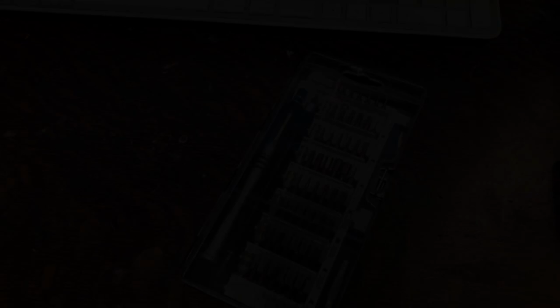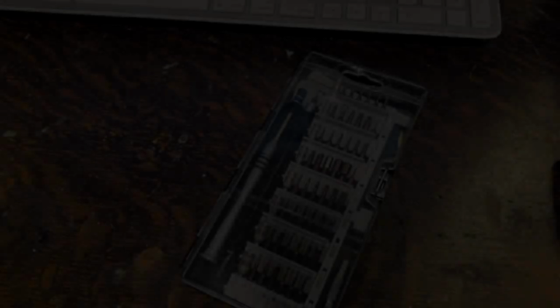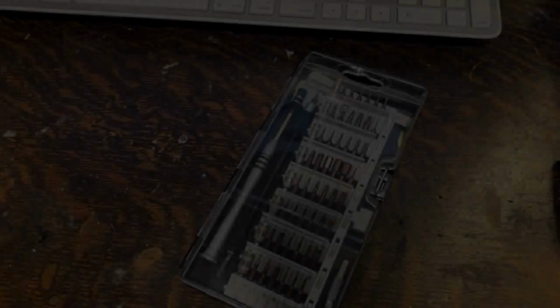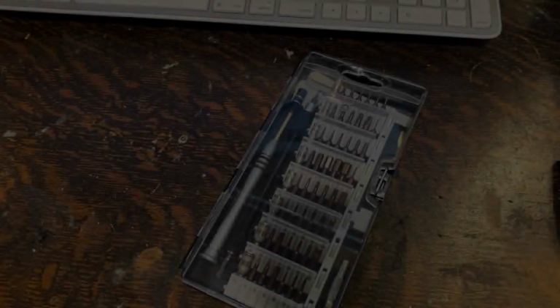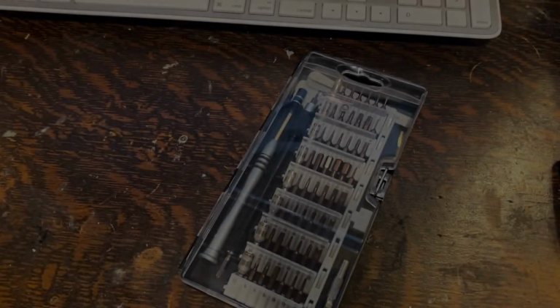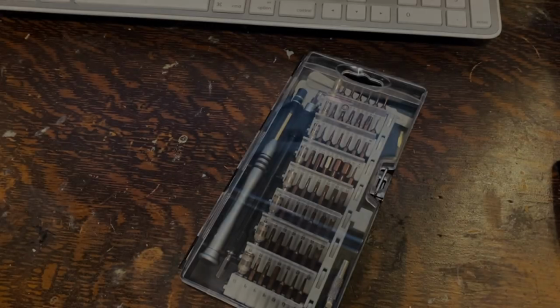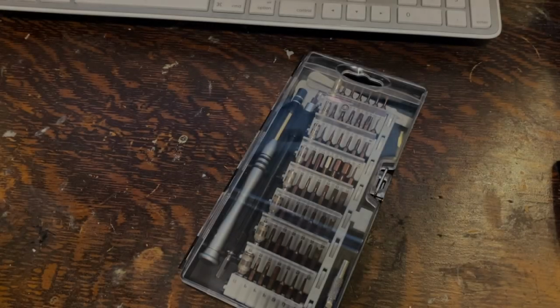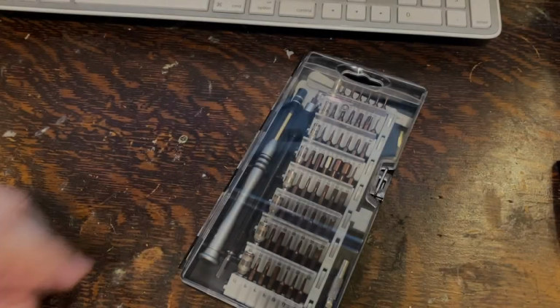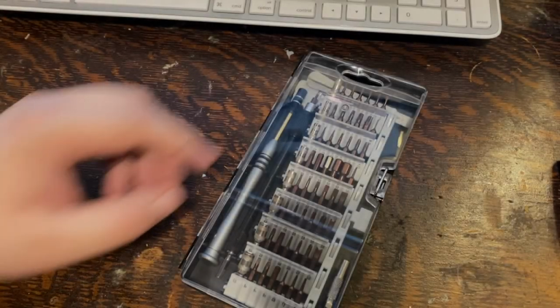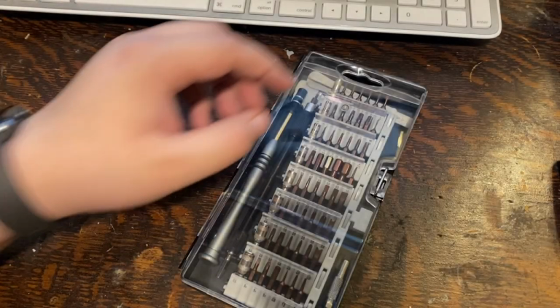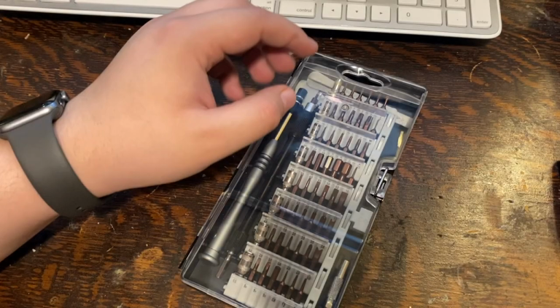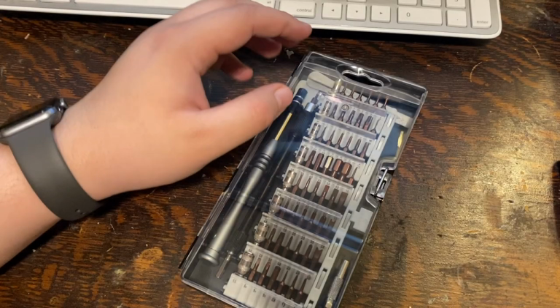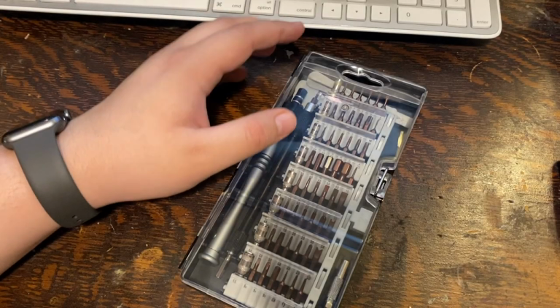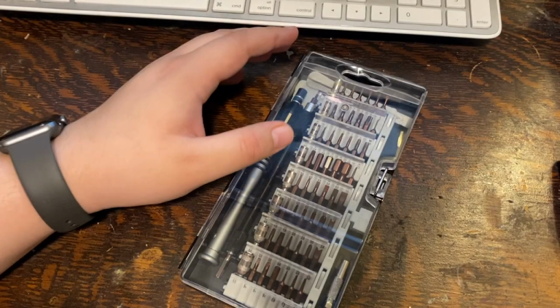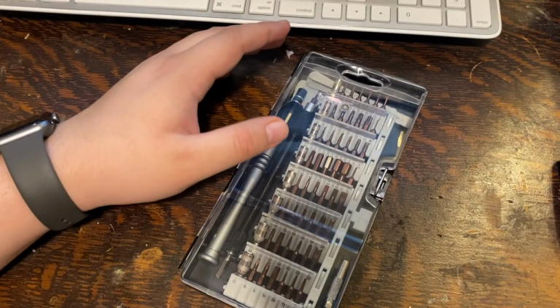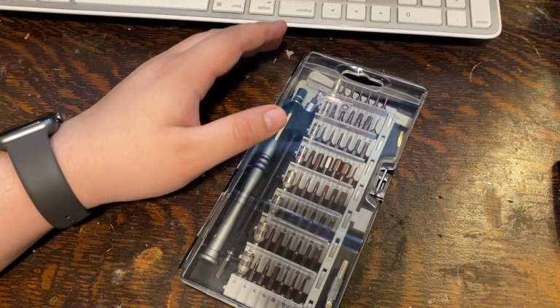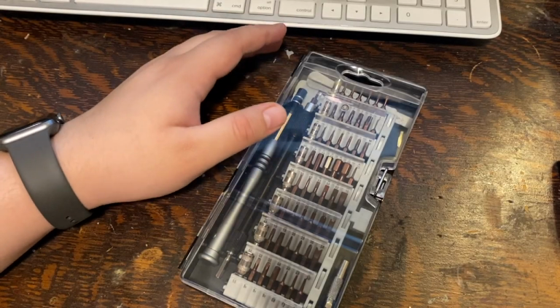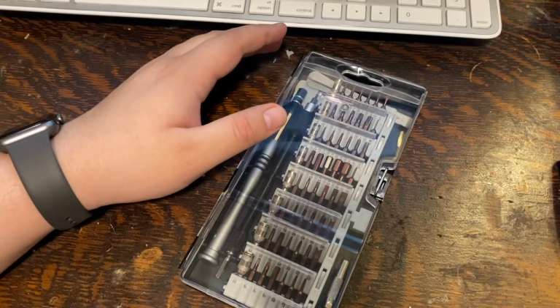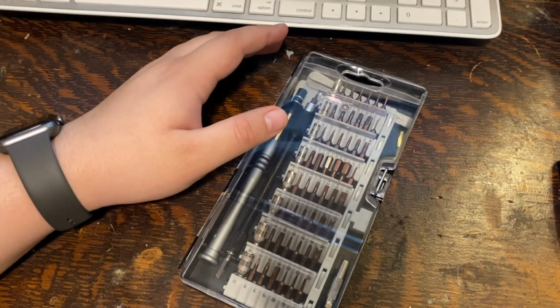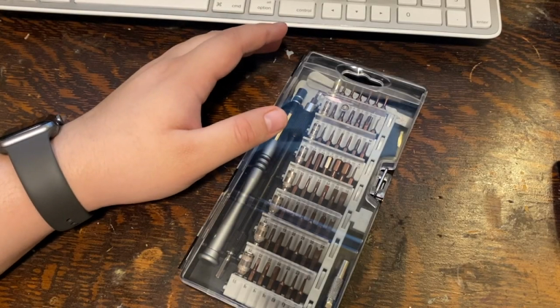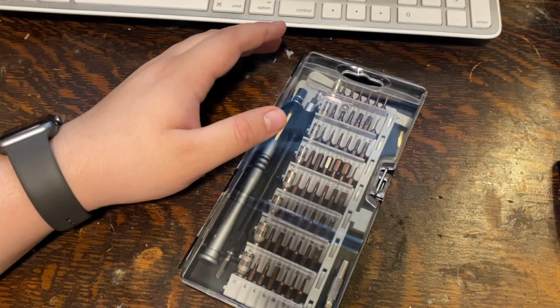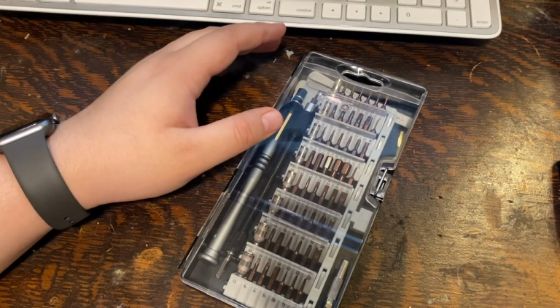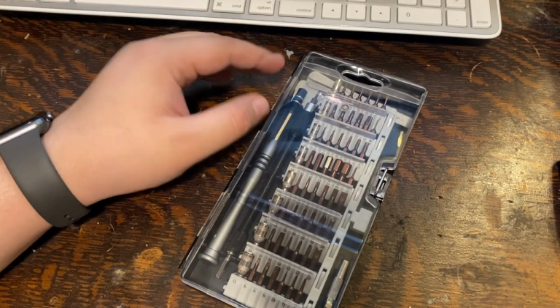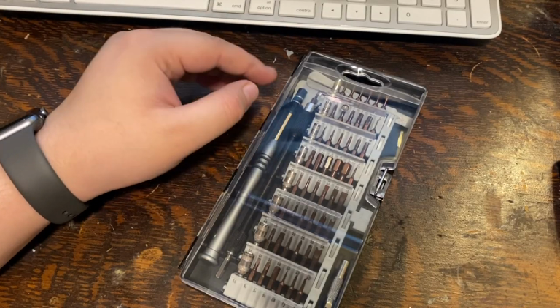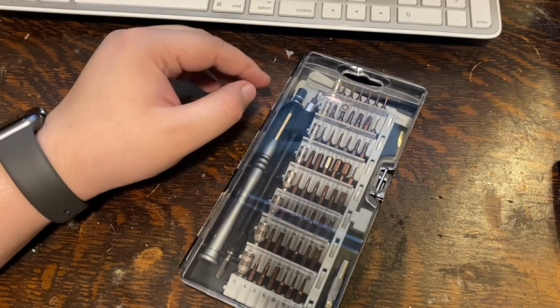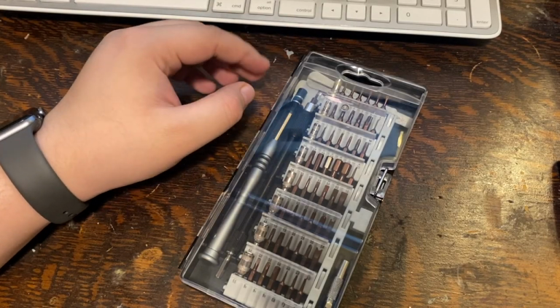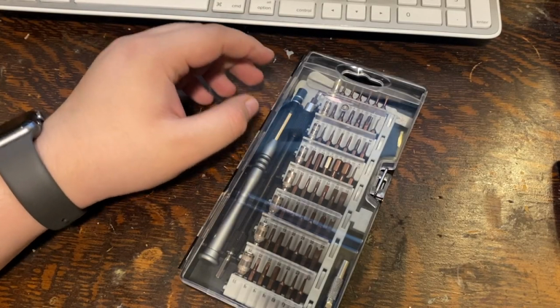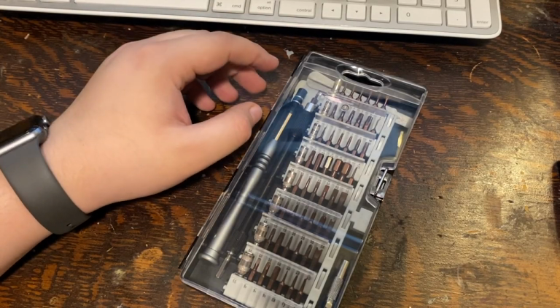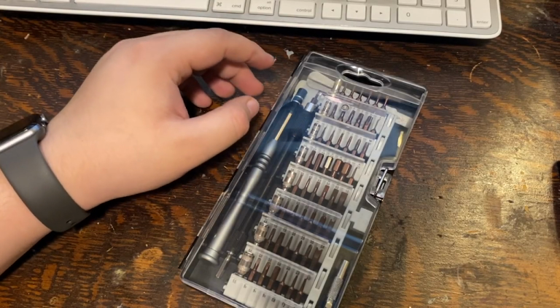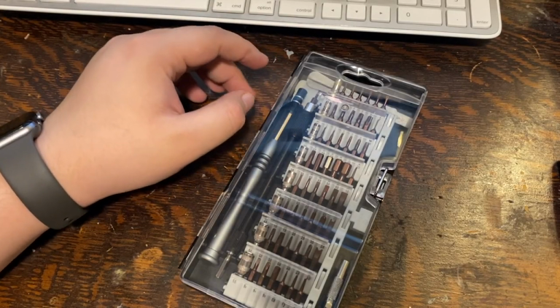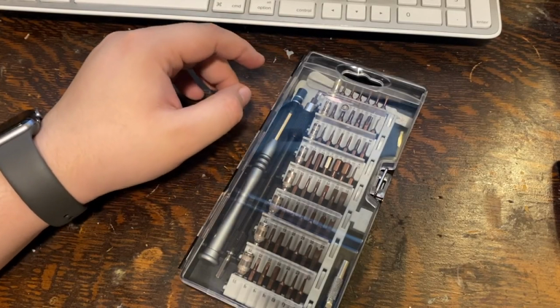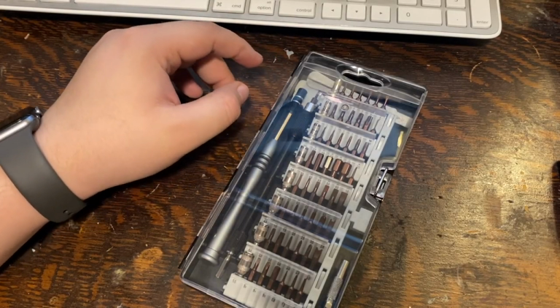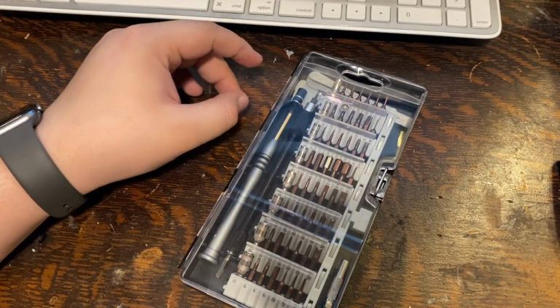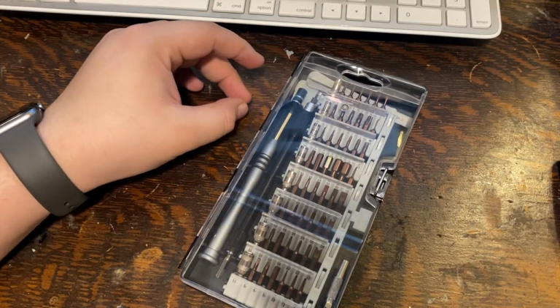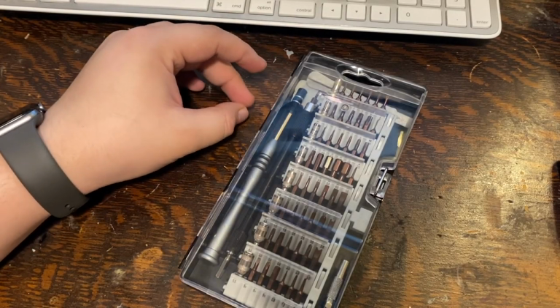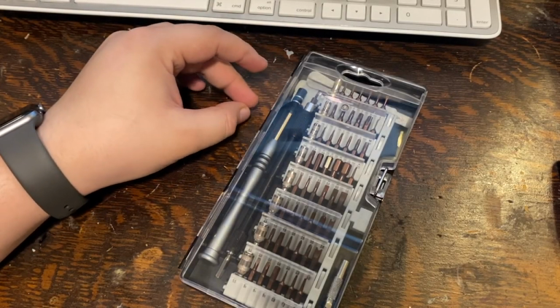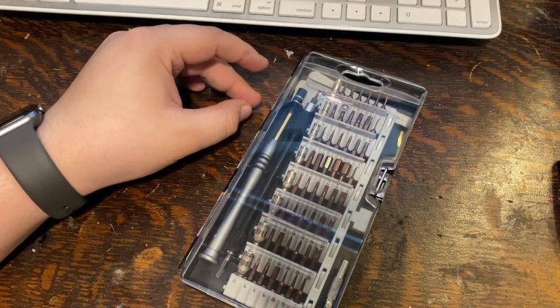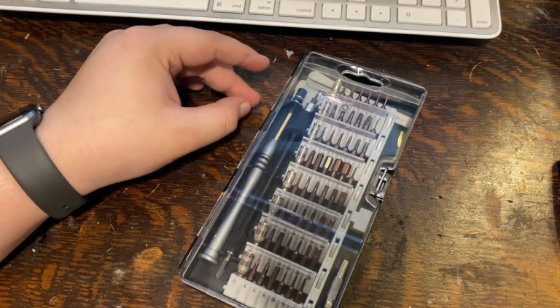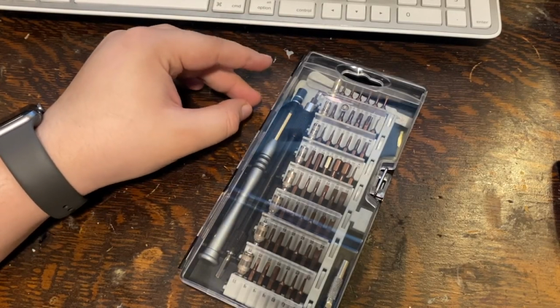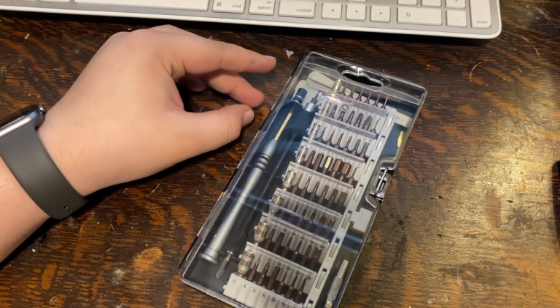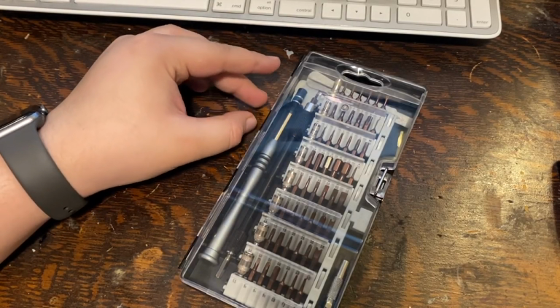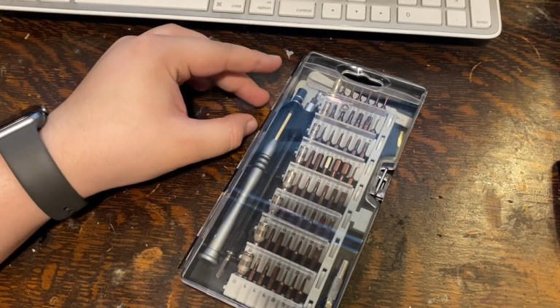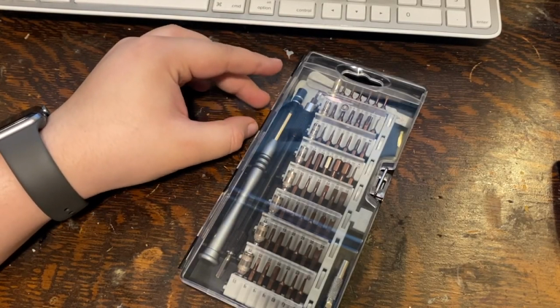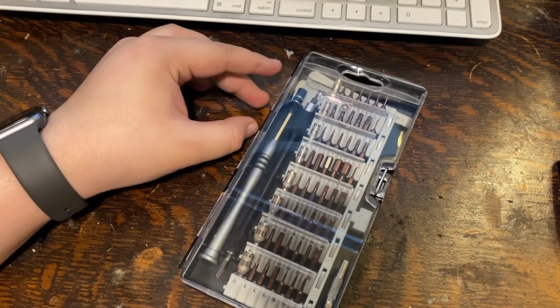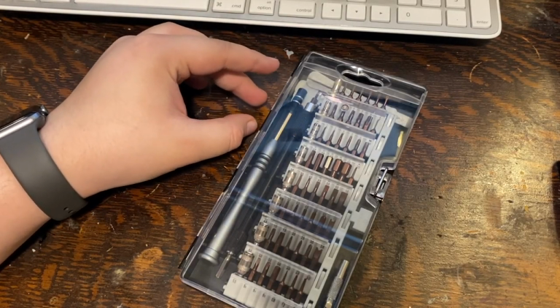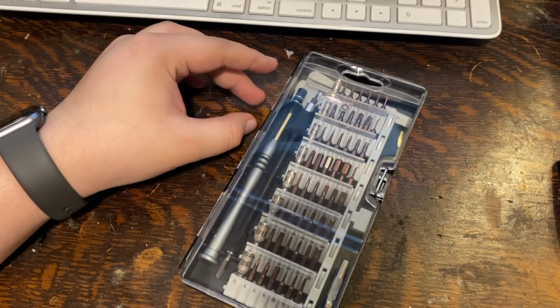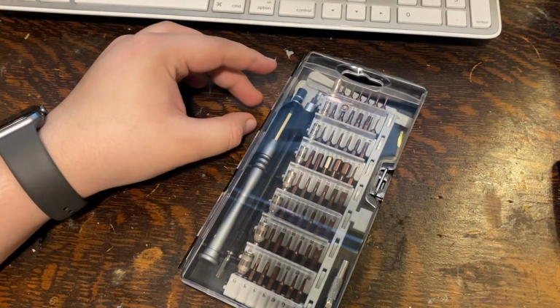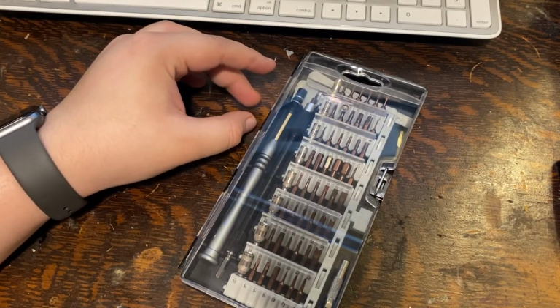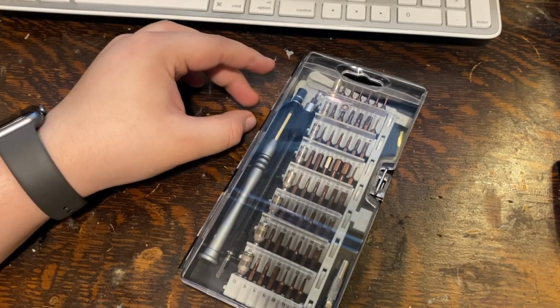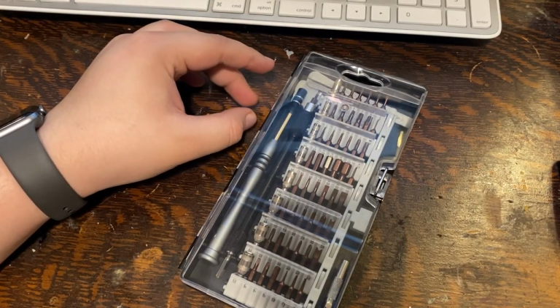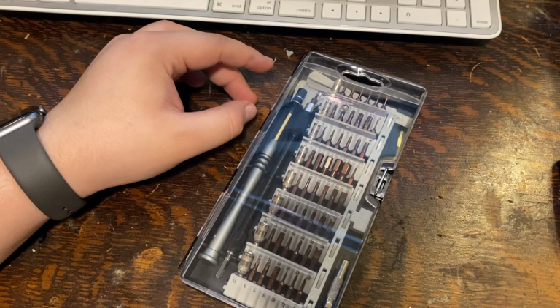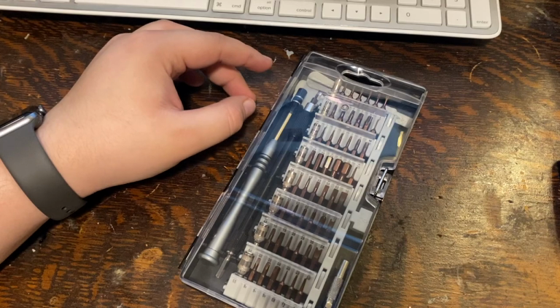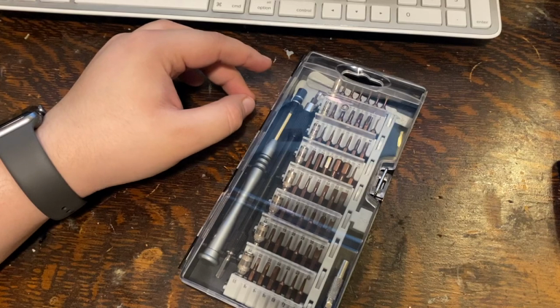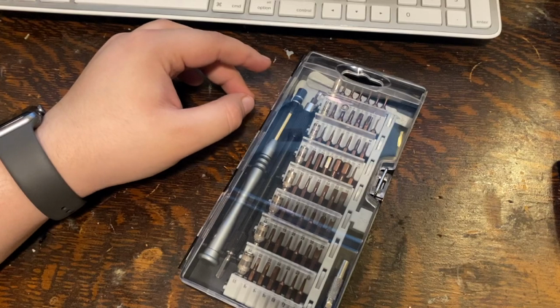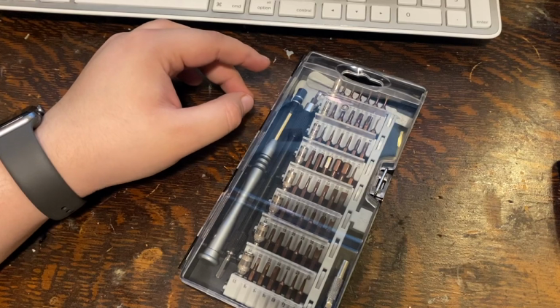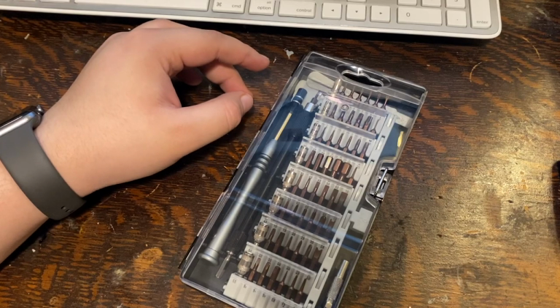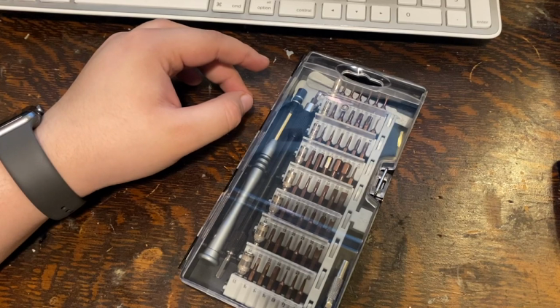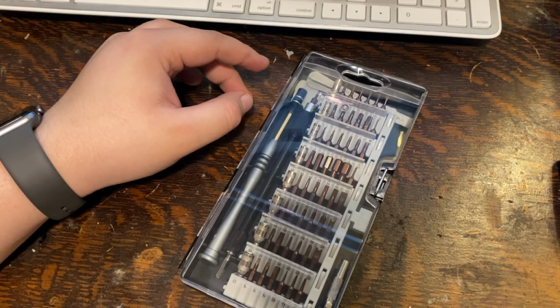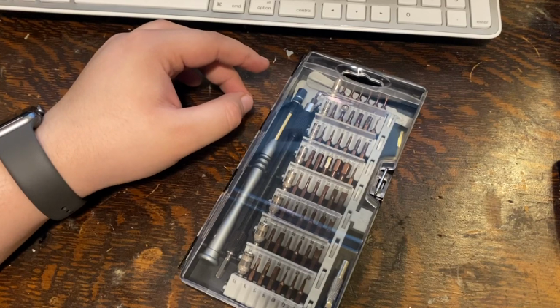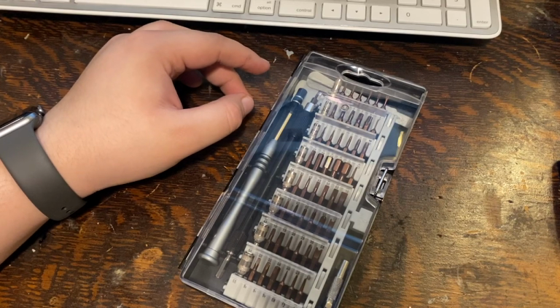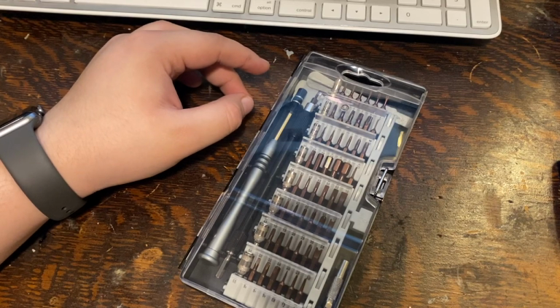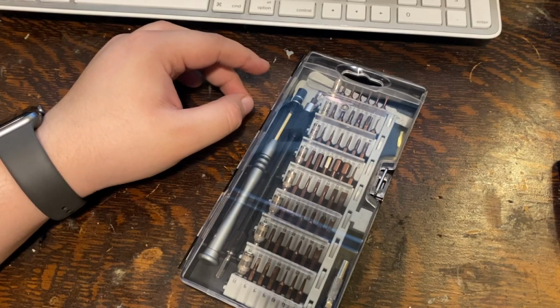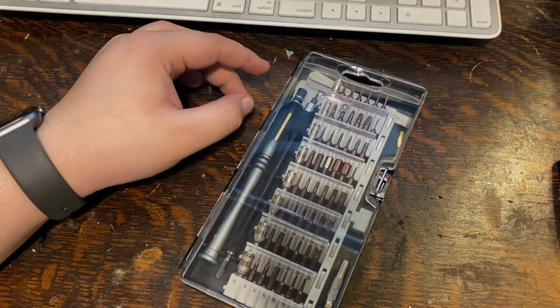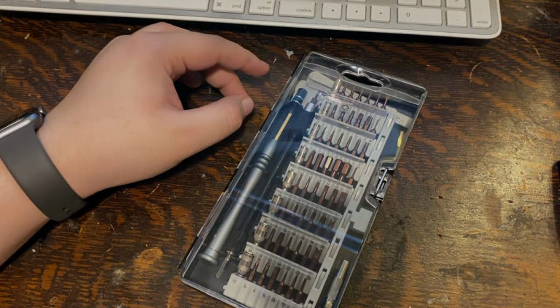Hello everyone and welcome back to Everything Tech. Today we're taking a look at the SignTech 63-in-1 Precision Screwdrivers.